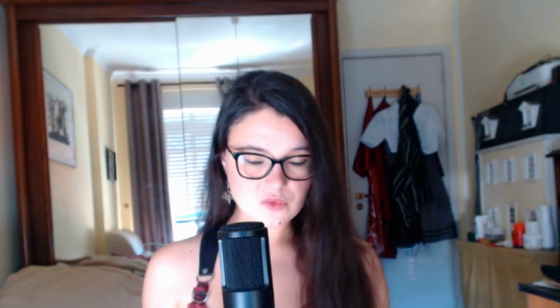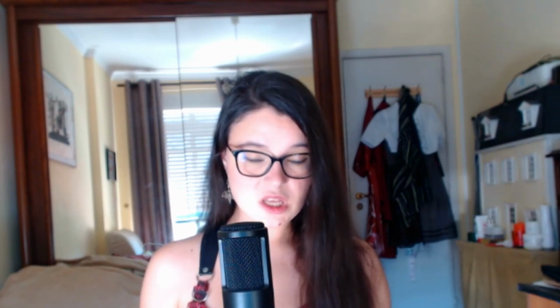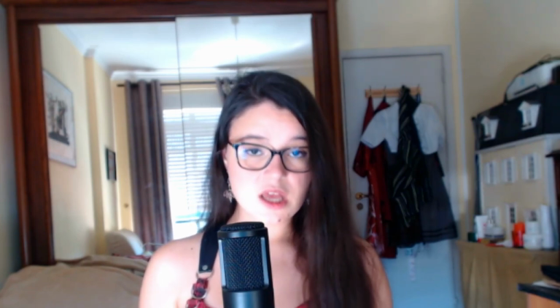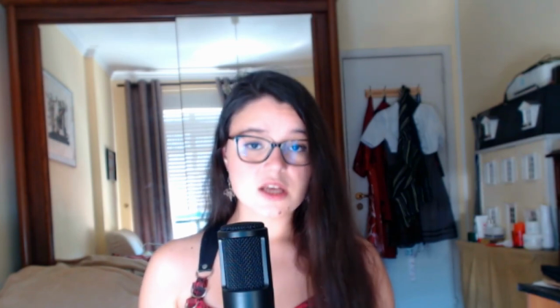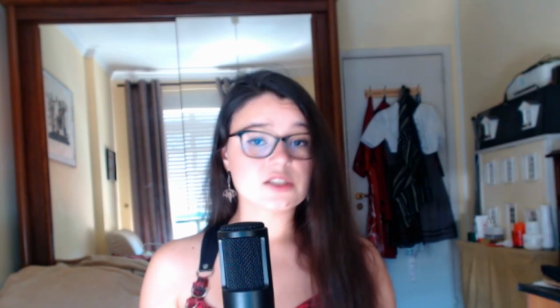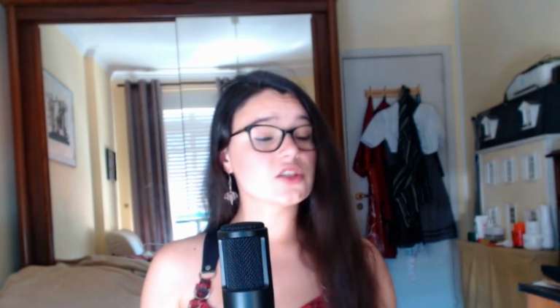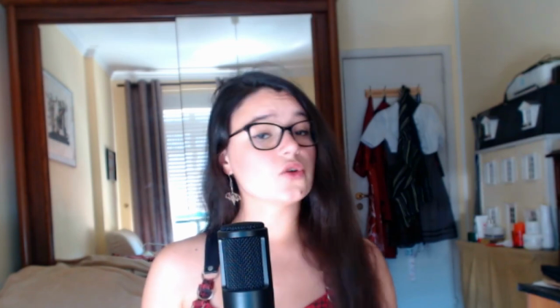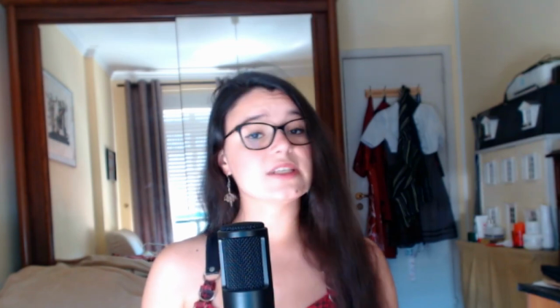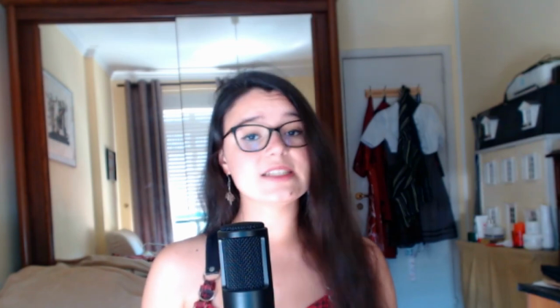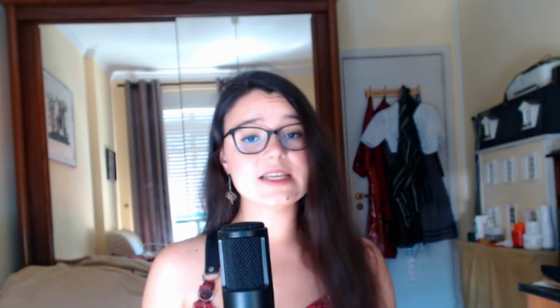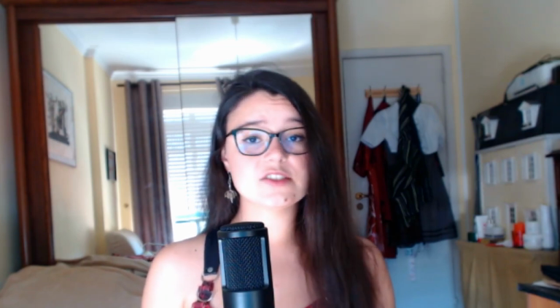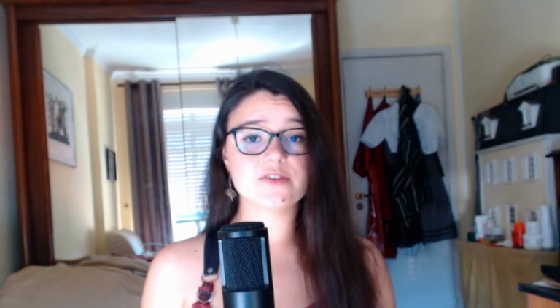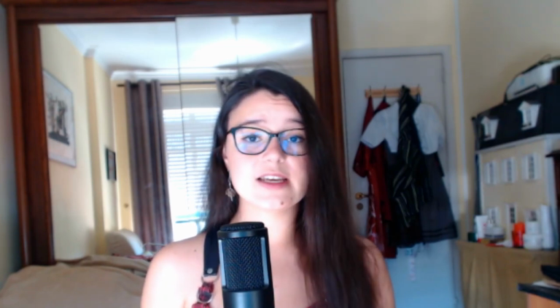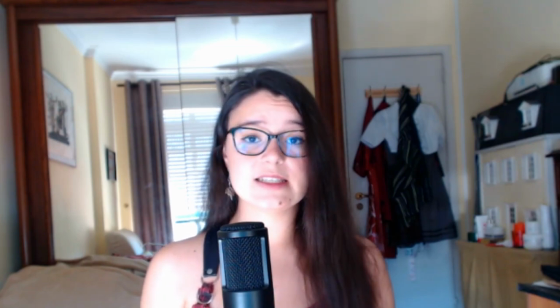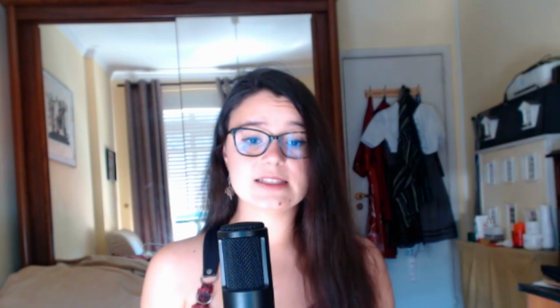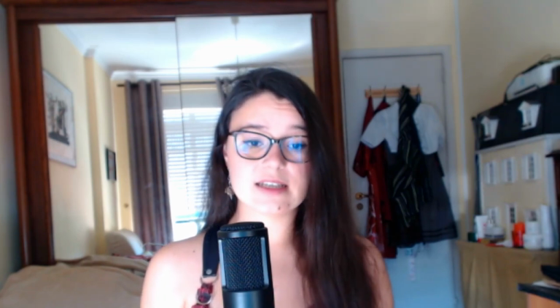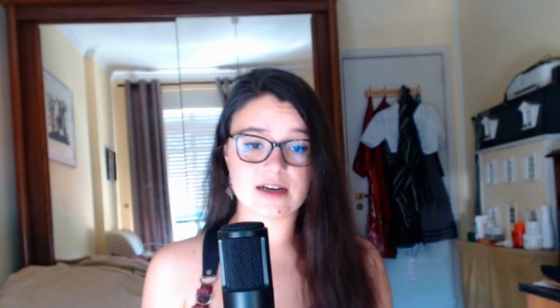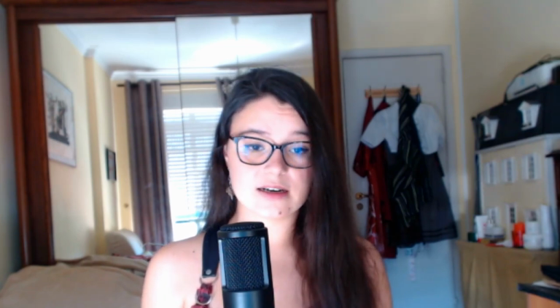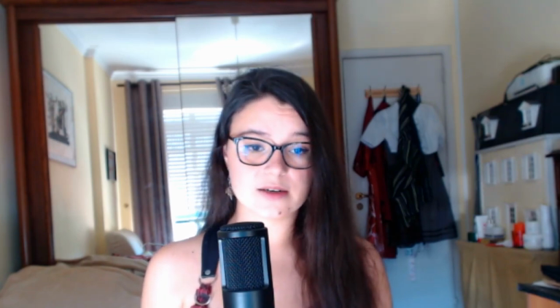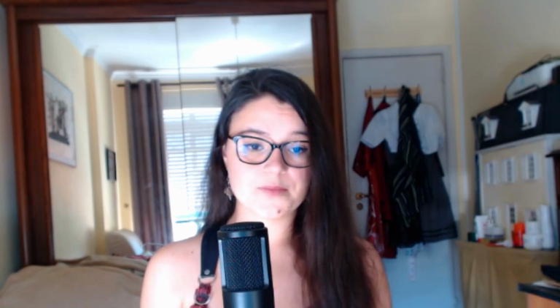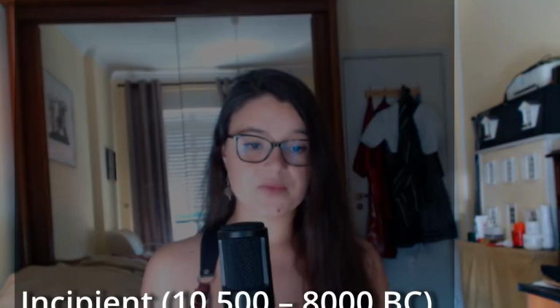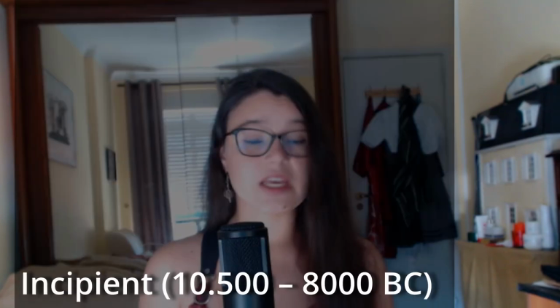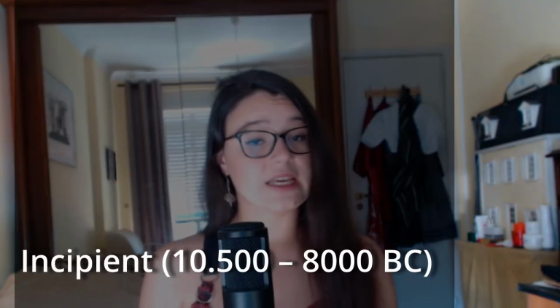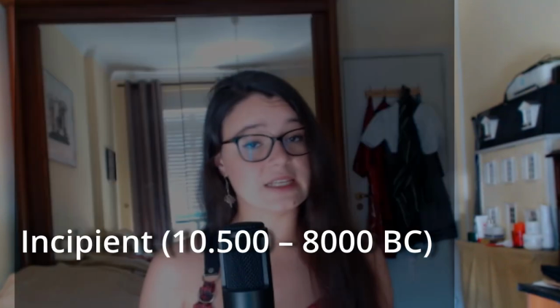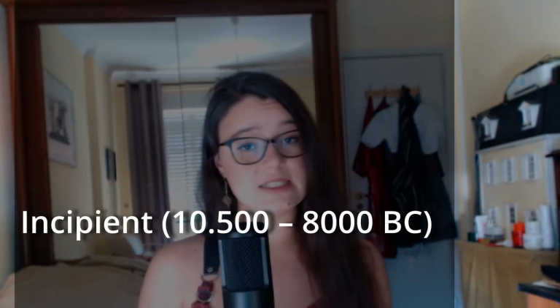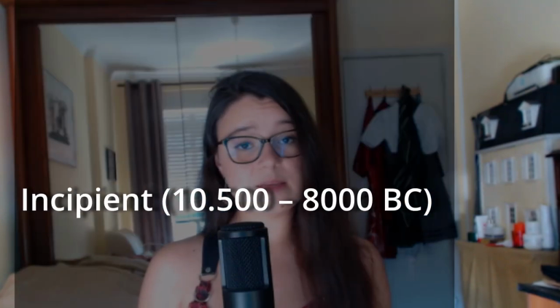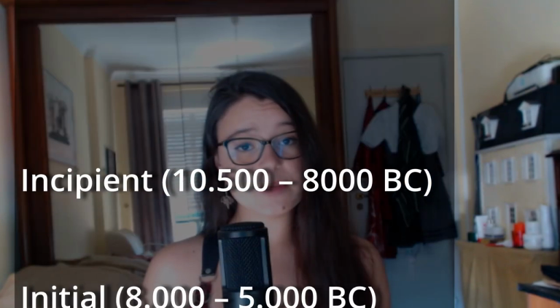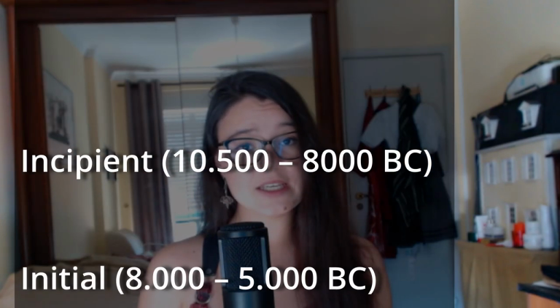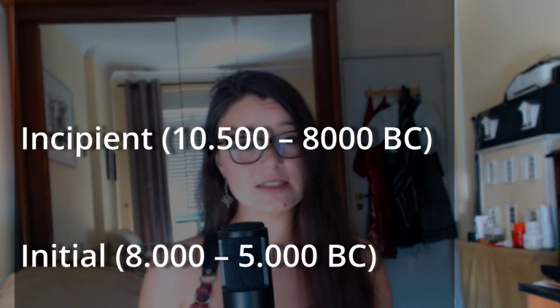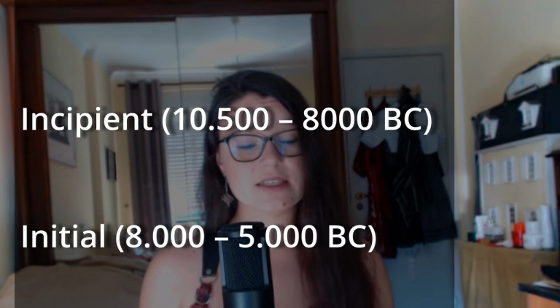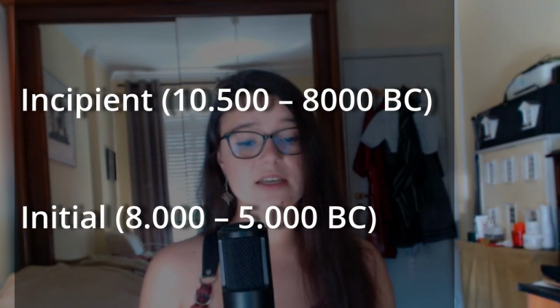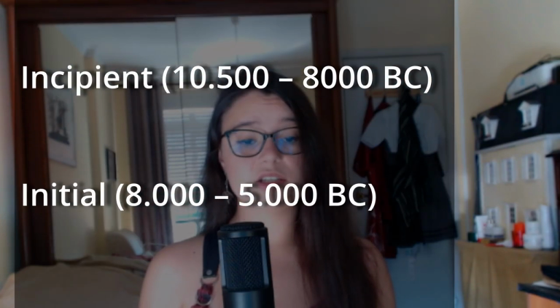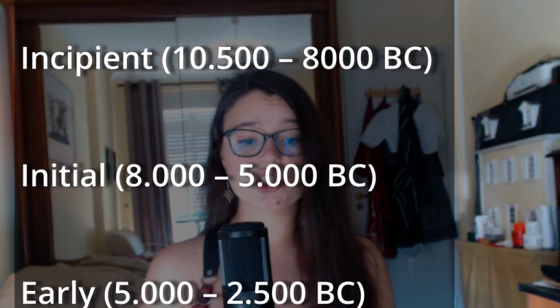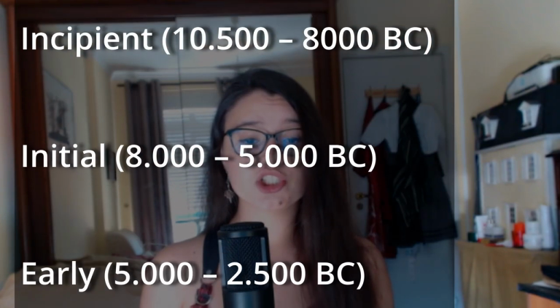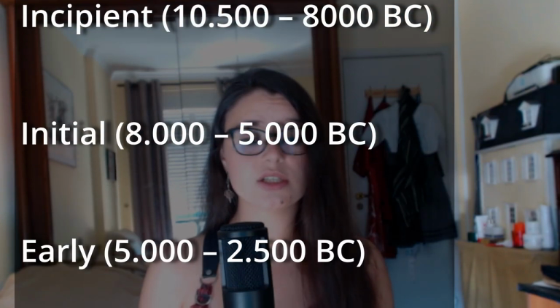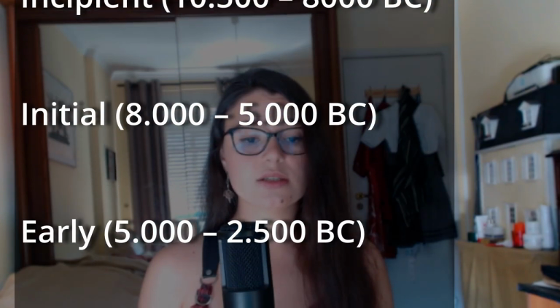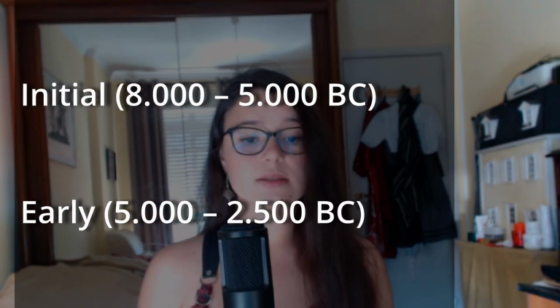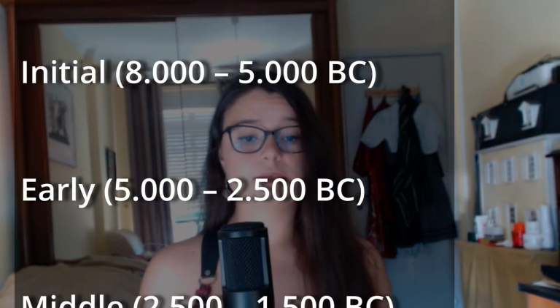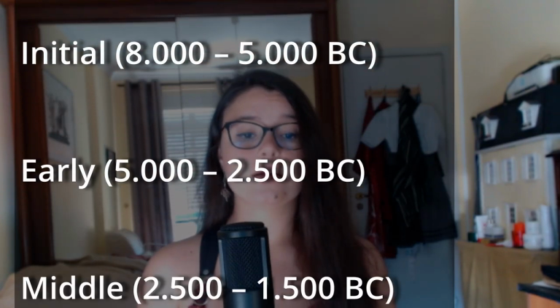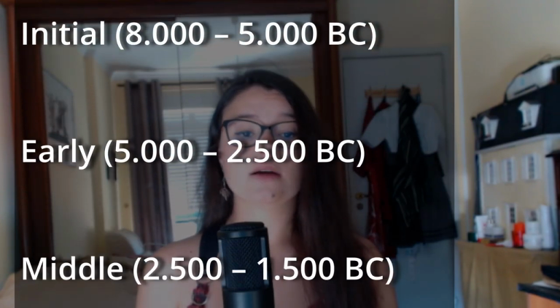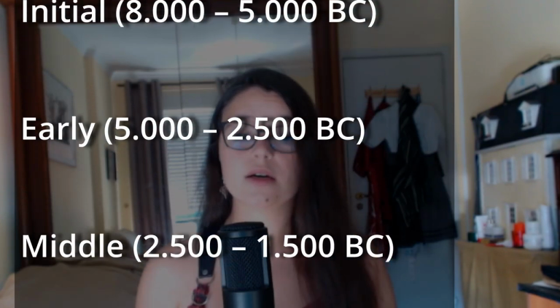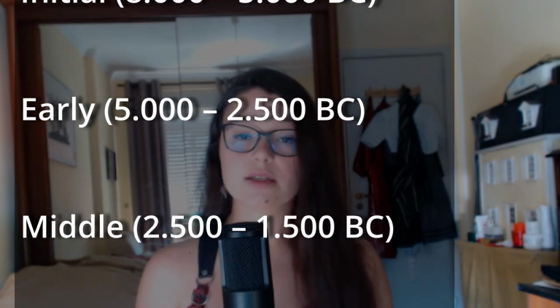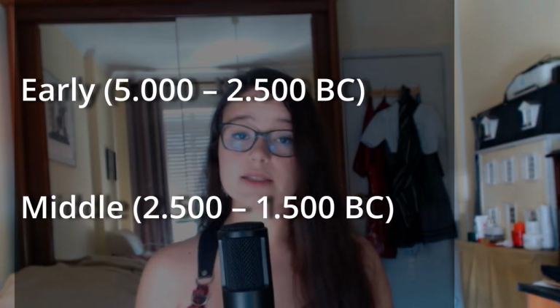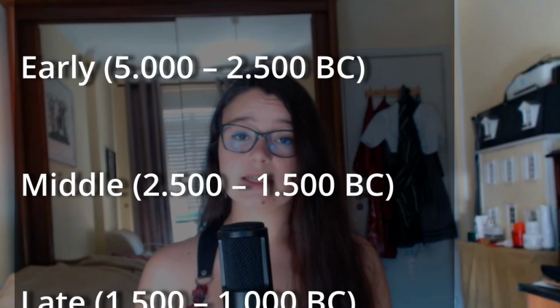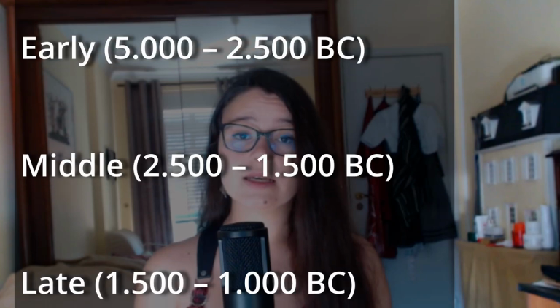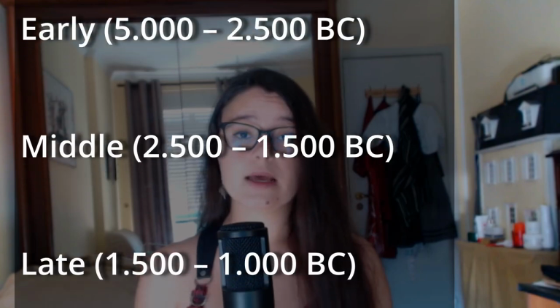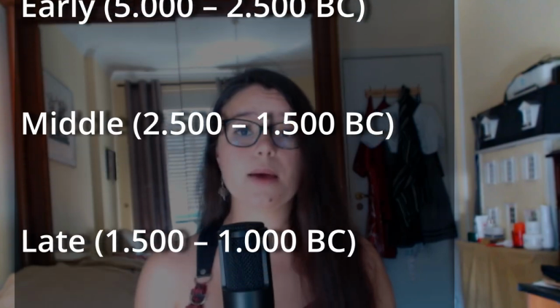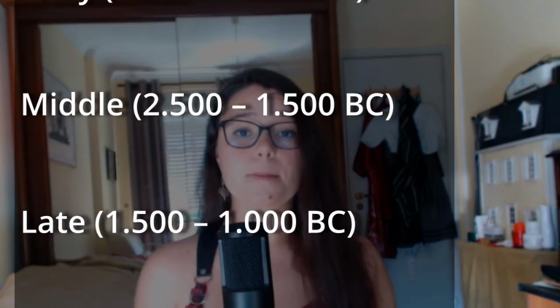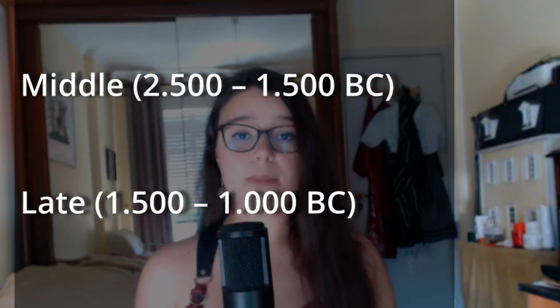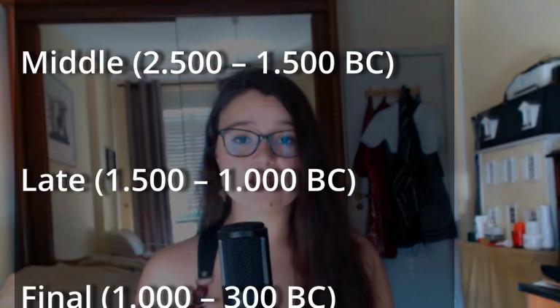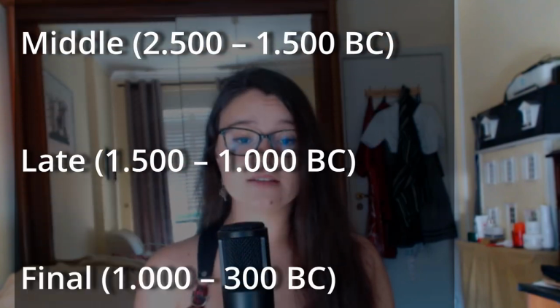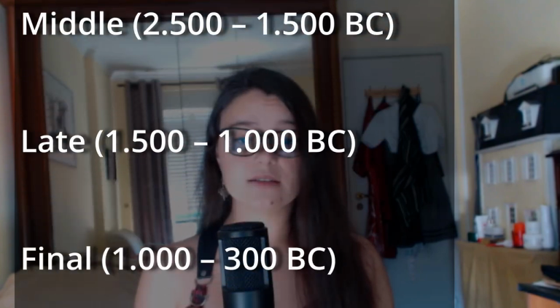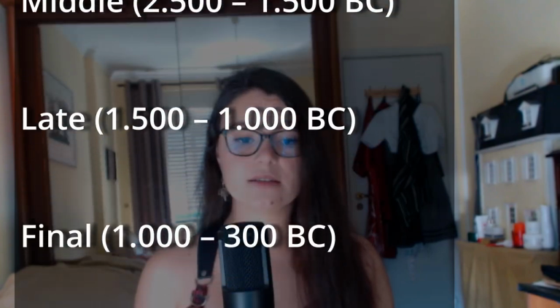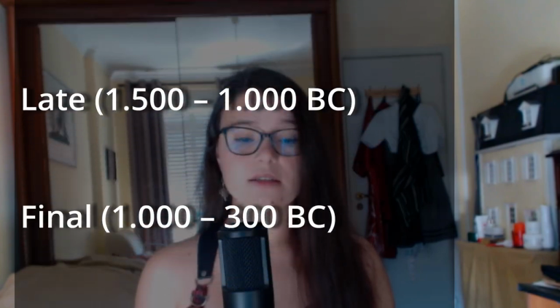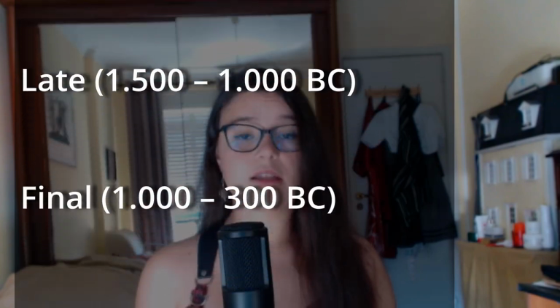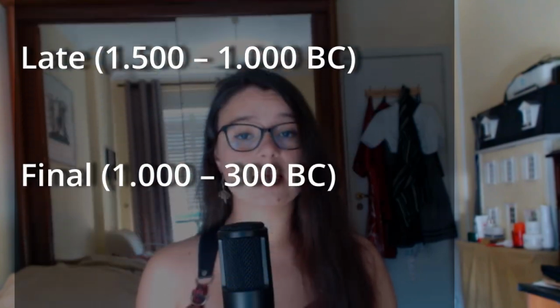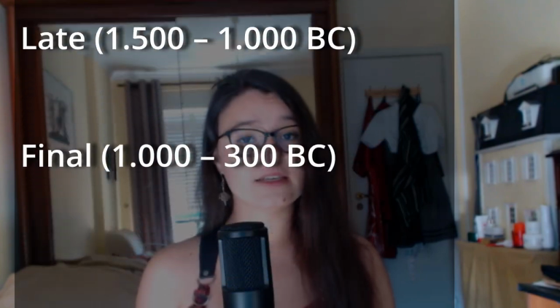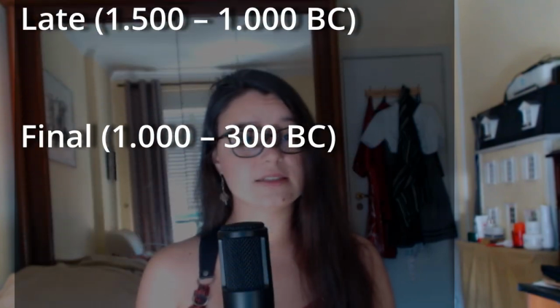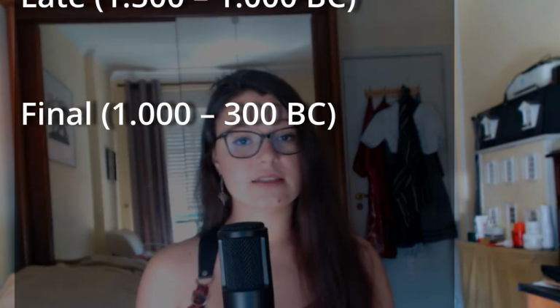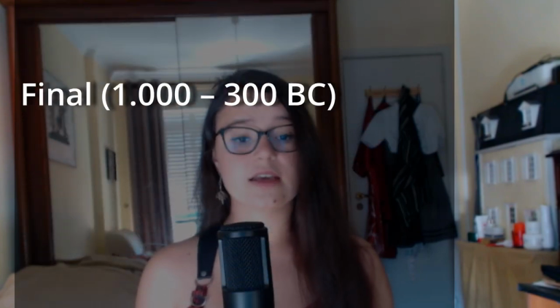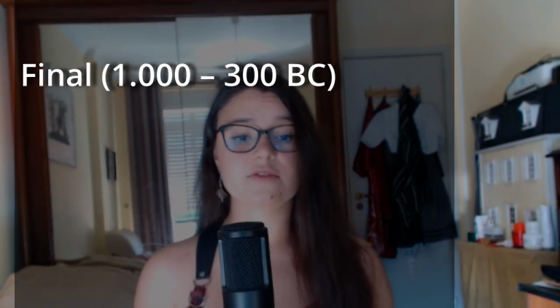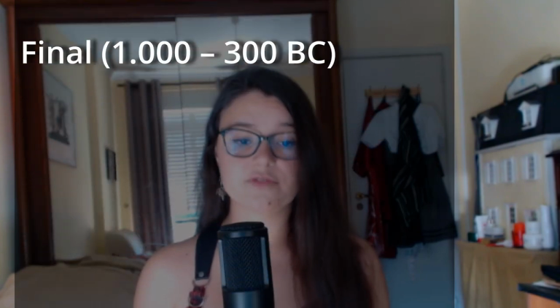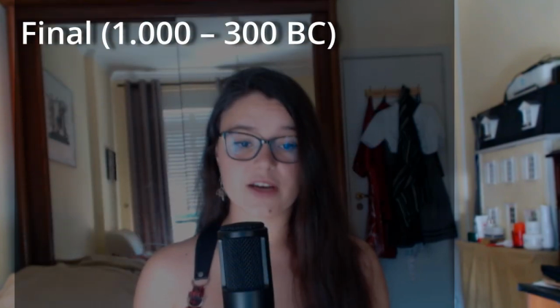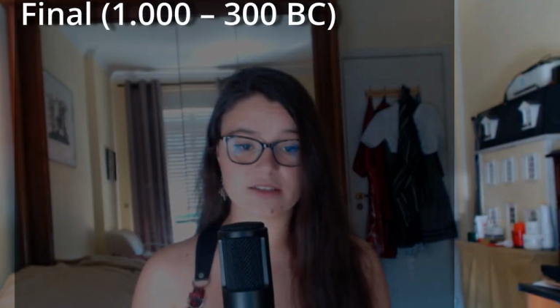So the six phases are: incipient, initial, early, middle, late, and final.